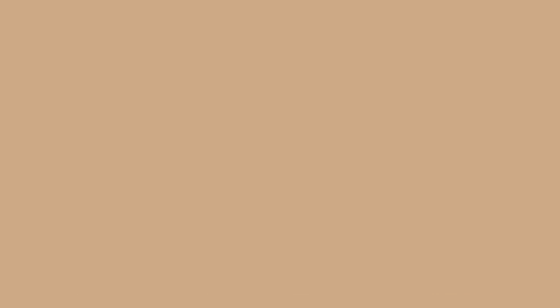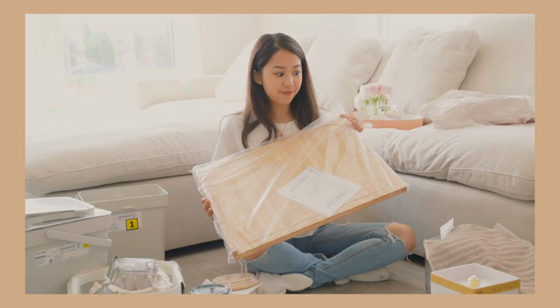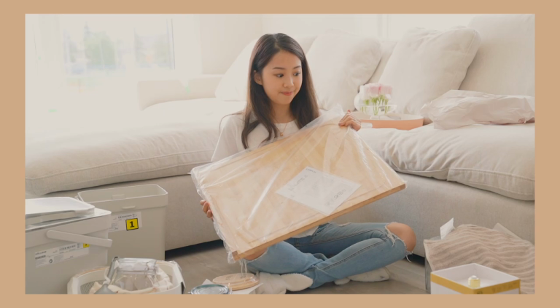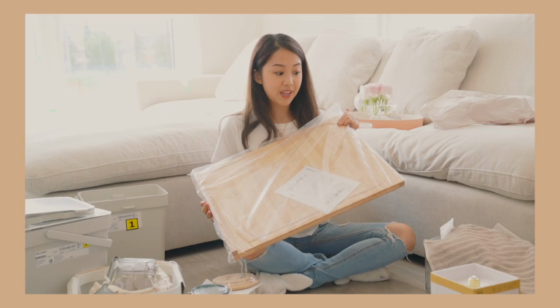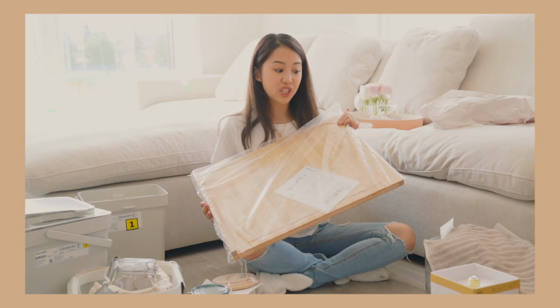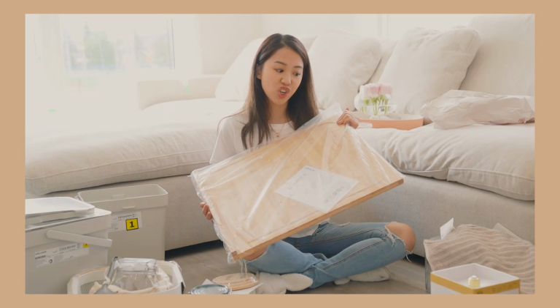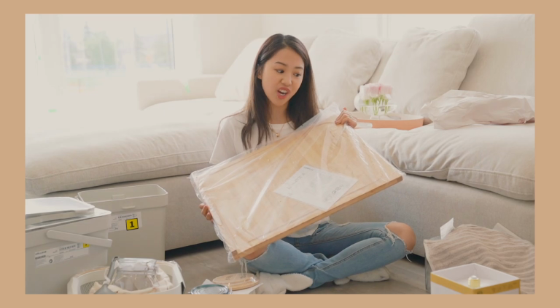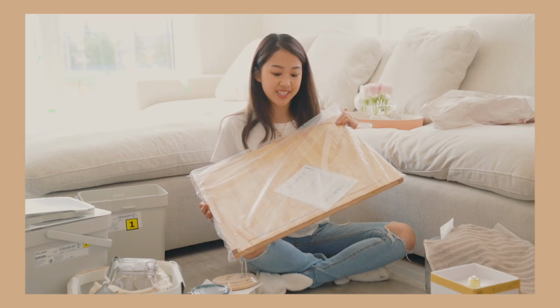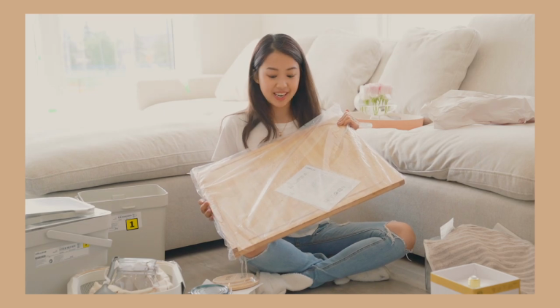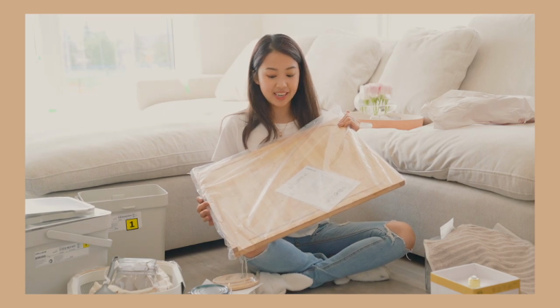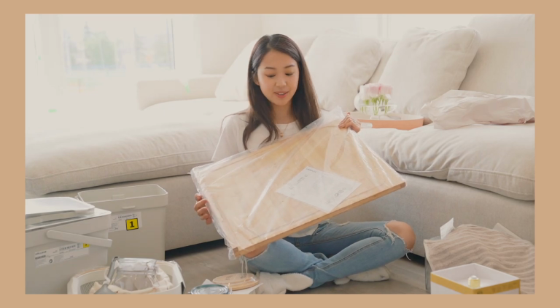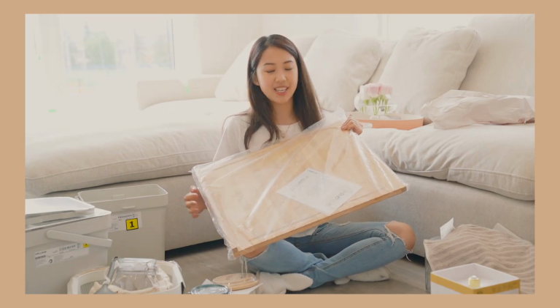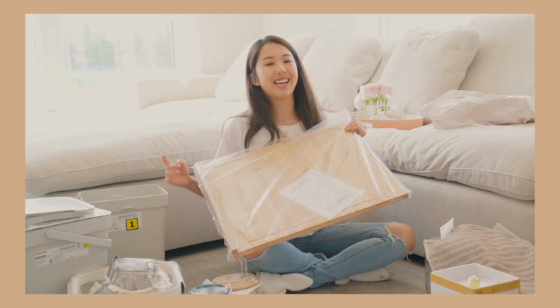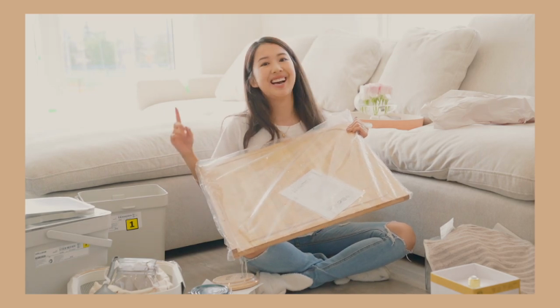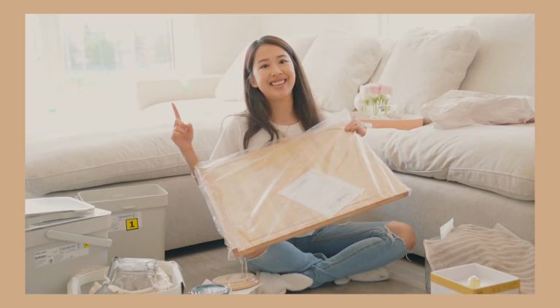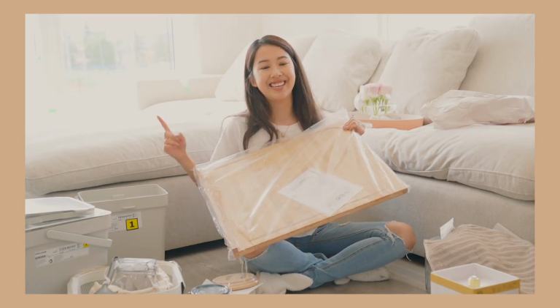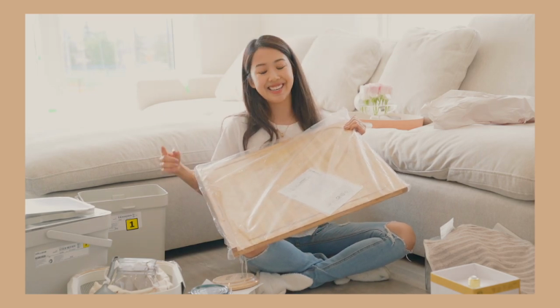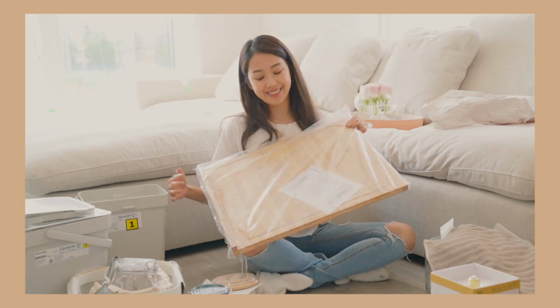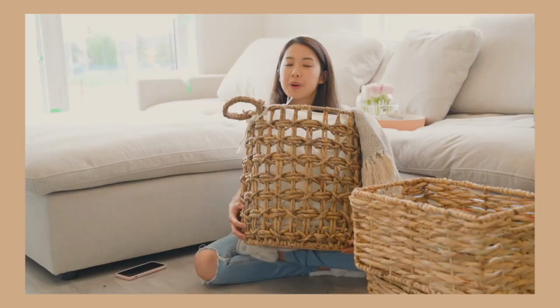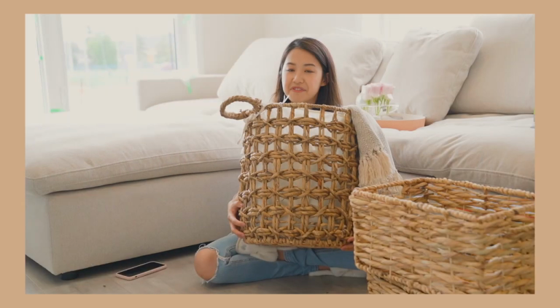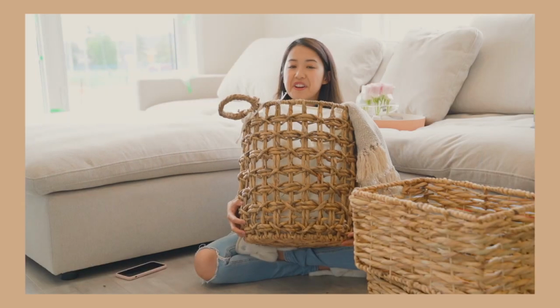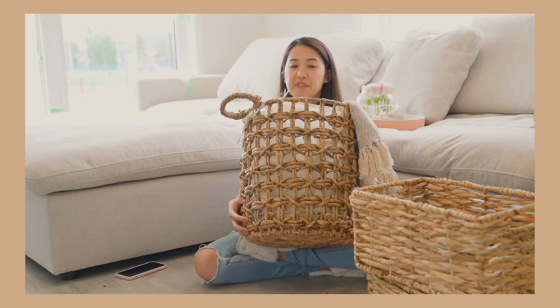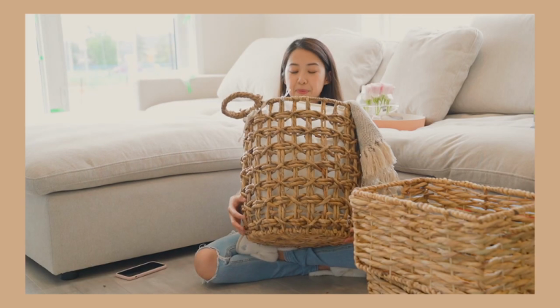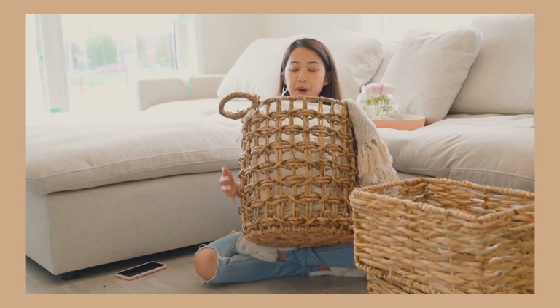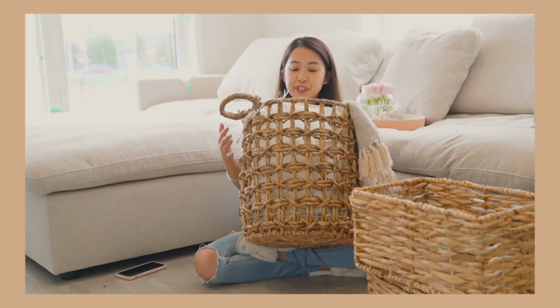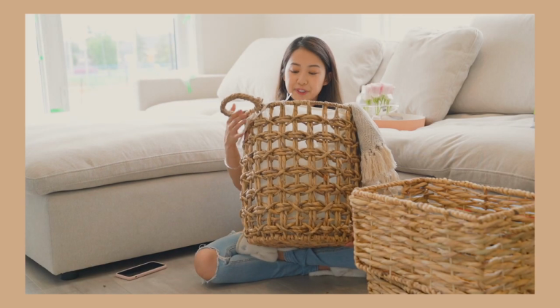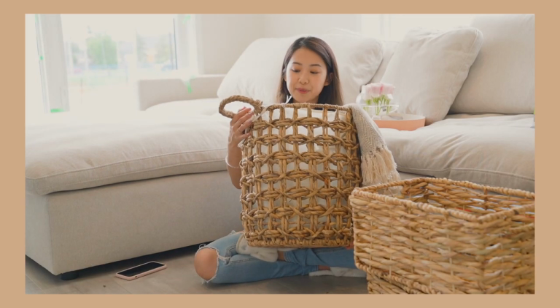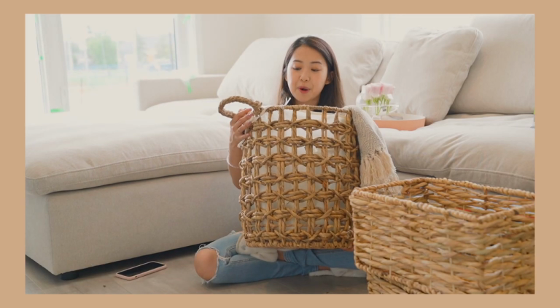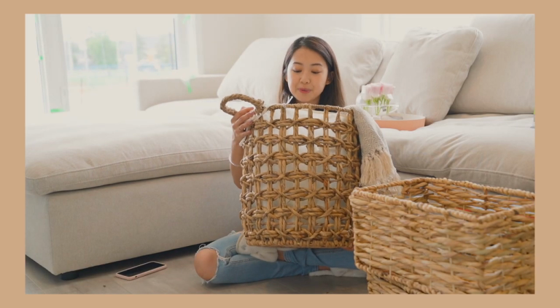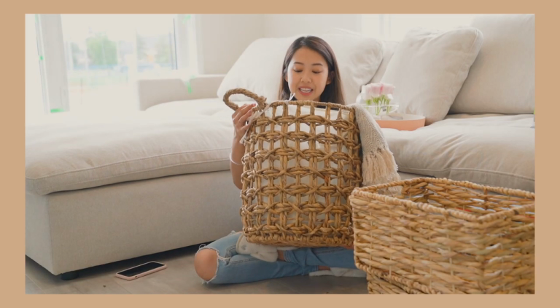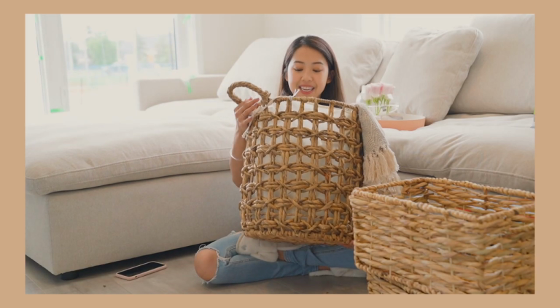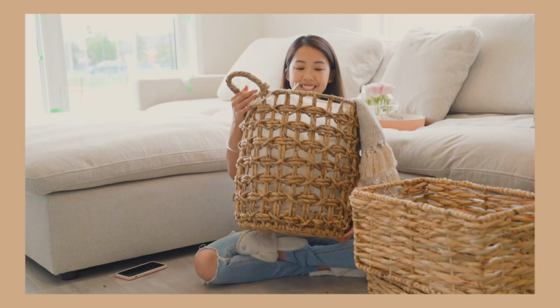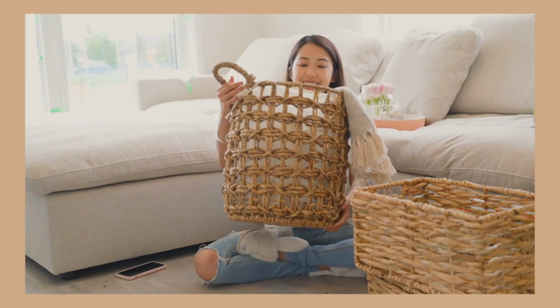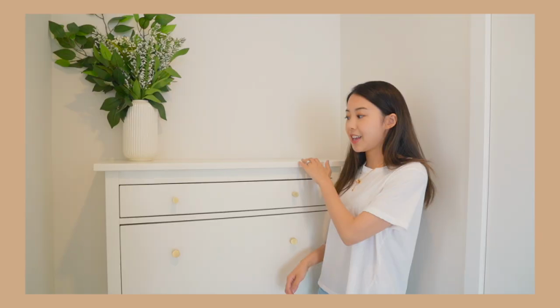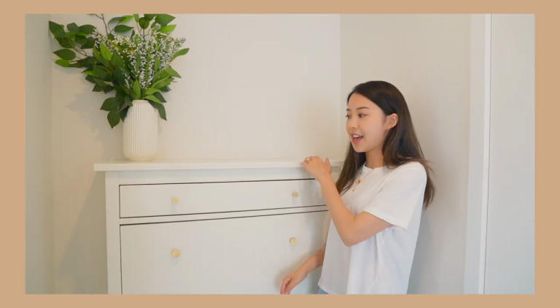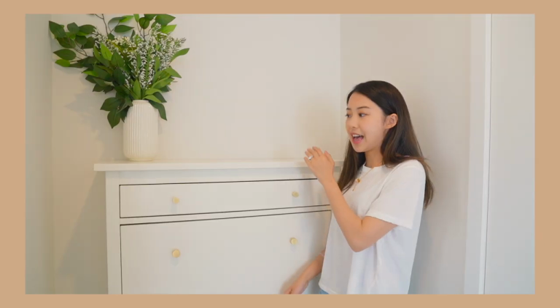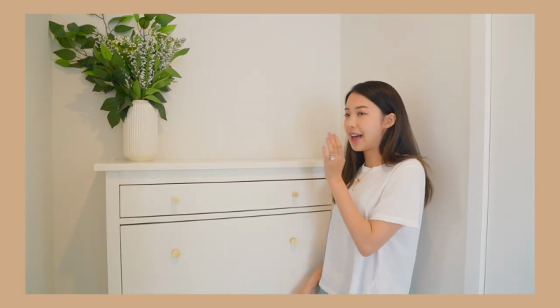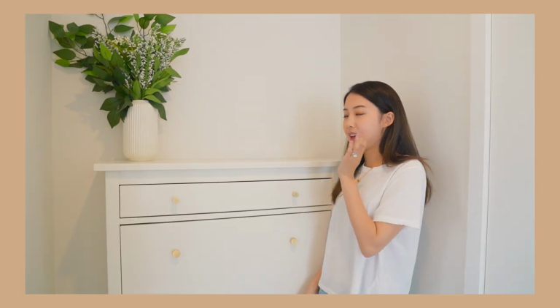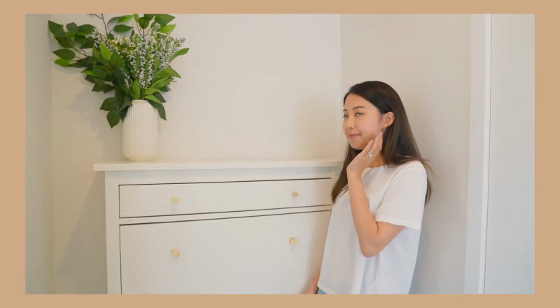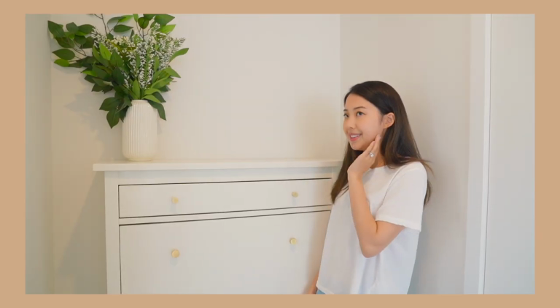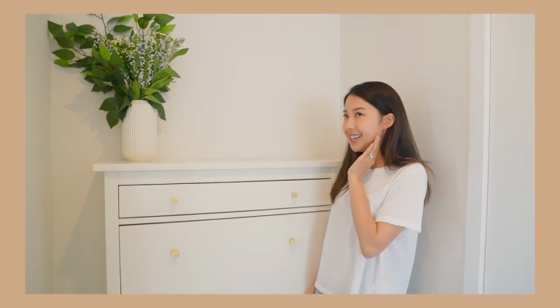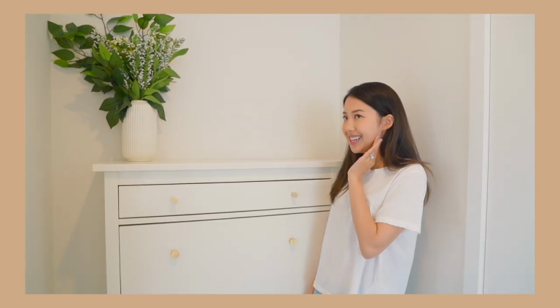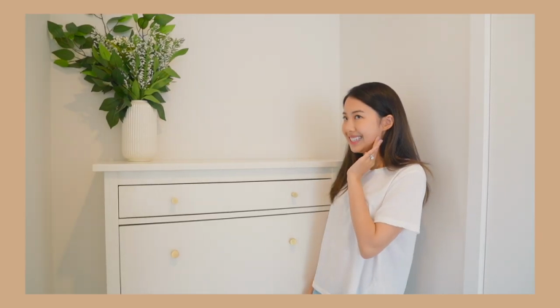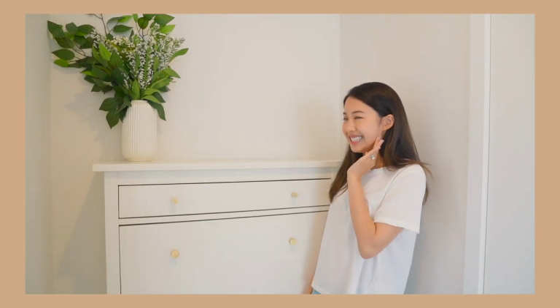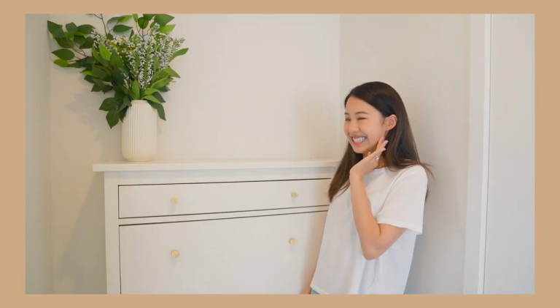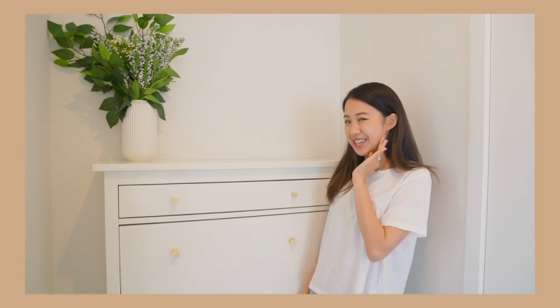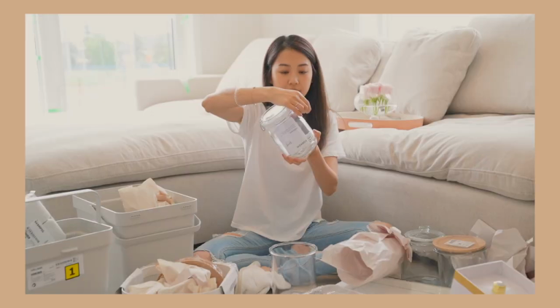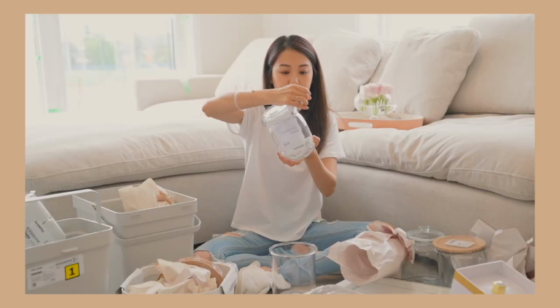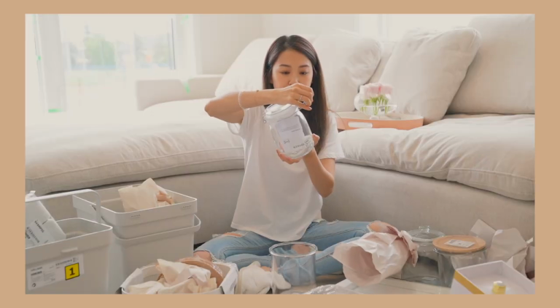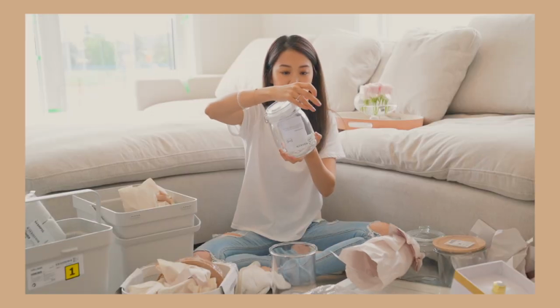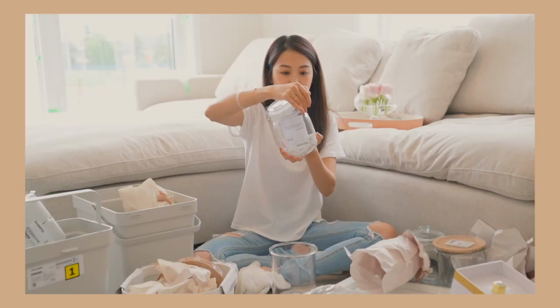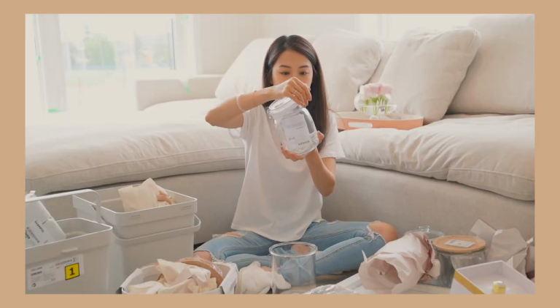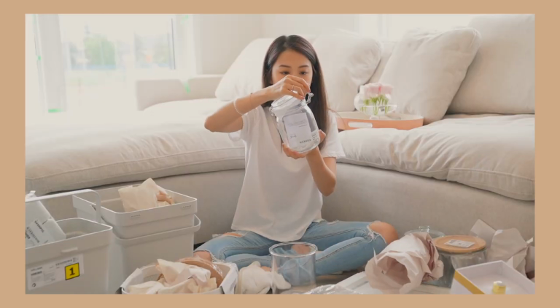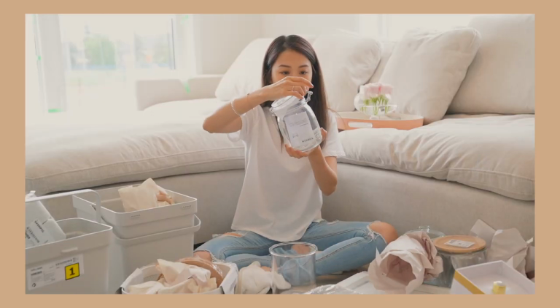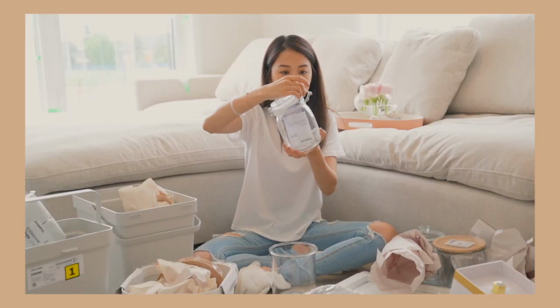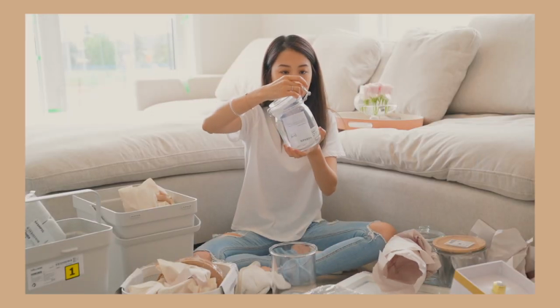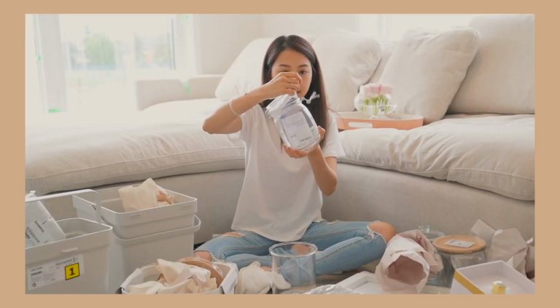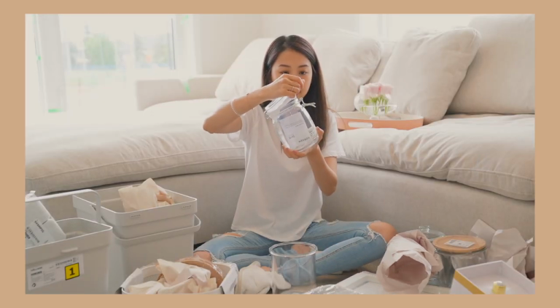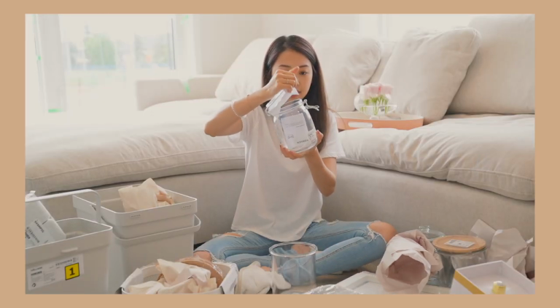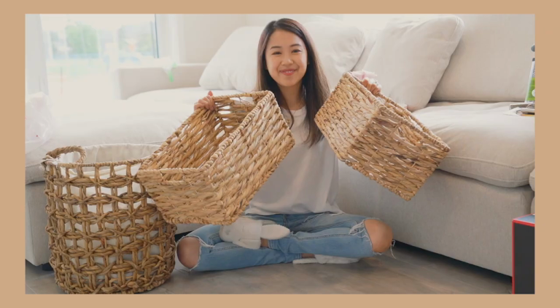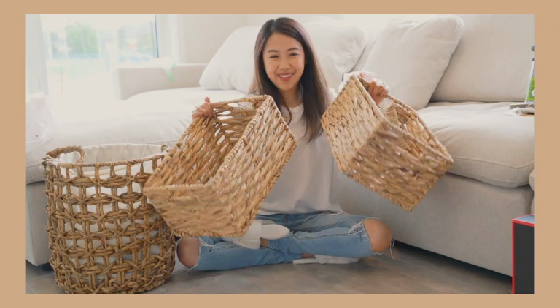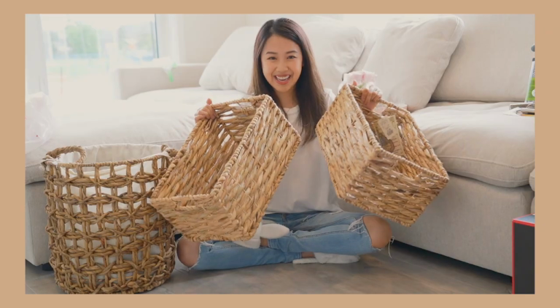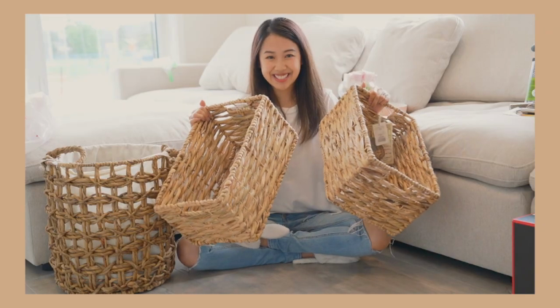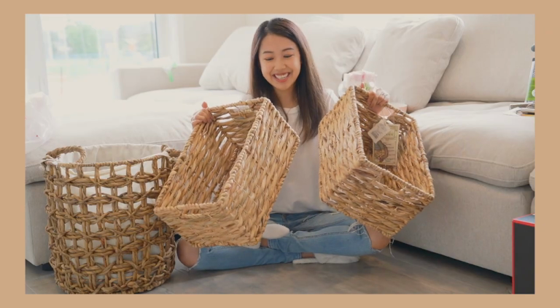He saw it today, he's like, I need it. My favorite purchase from HomeSense — handstands and baskets.